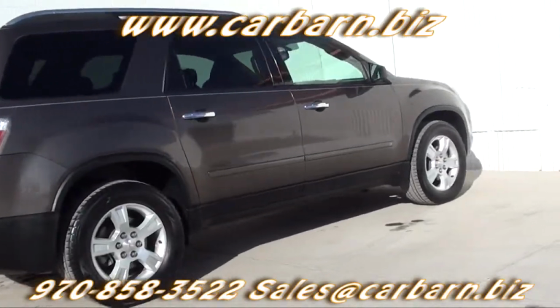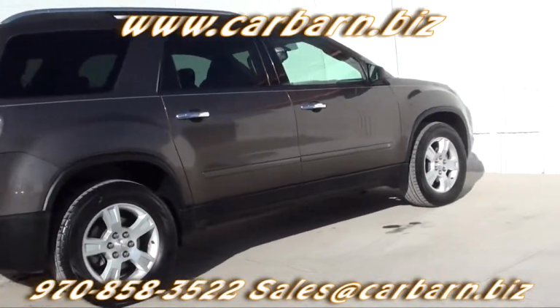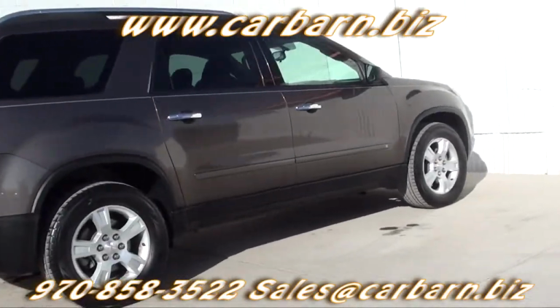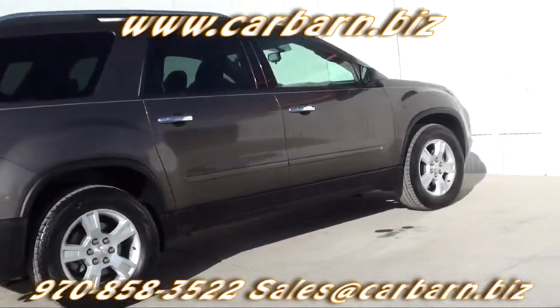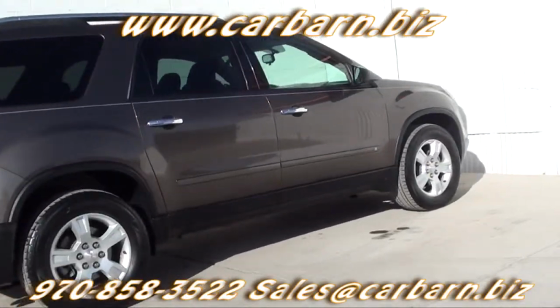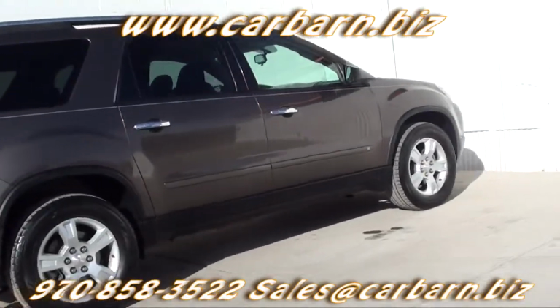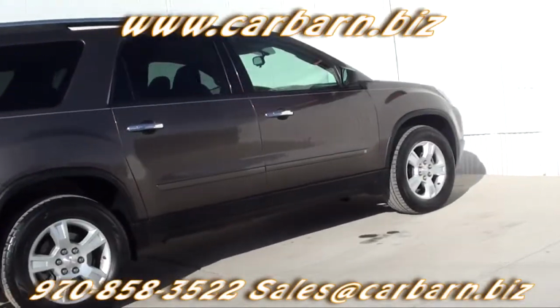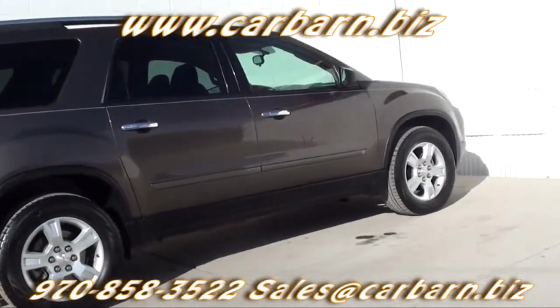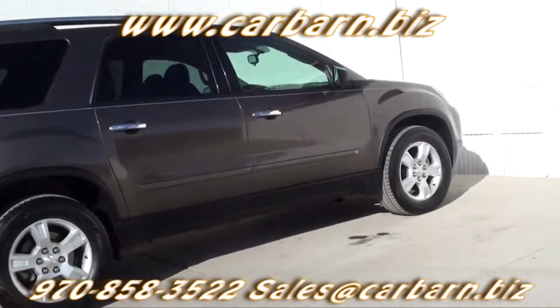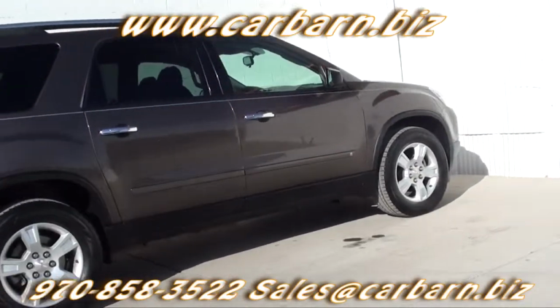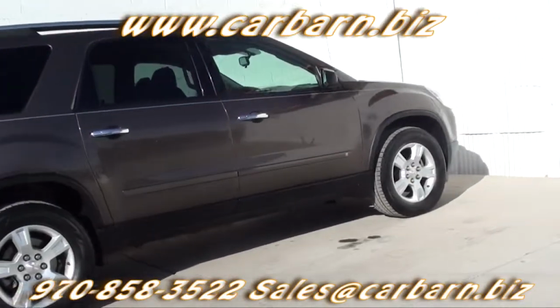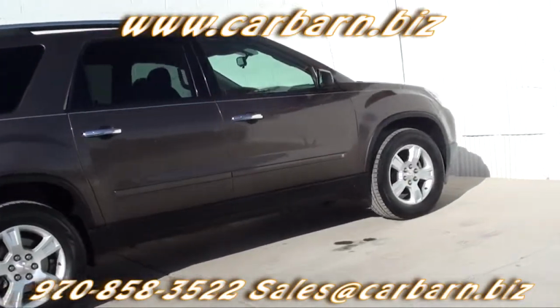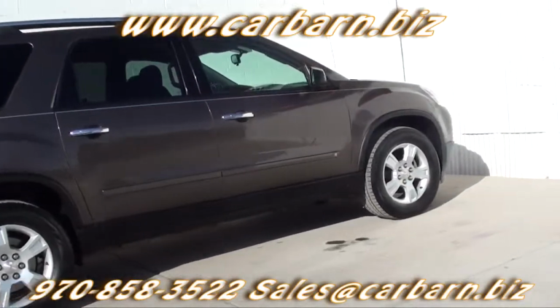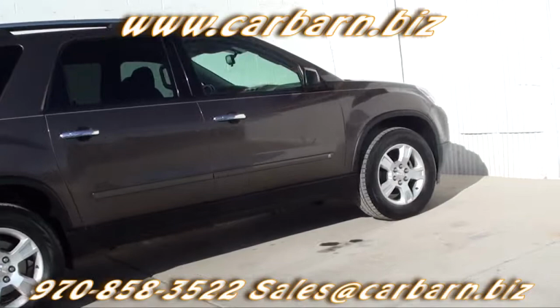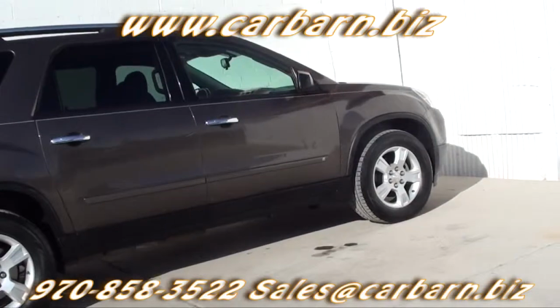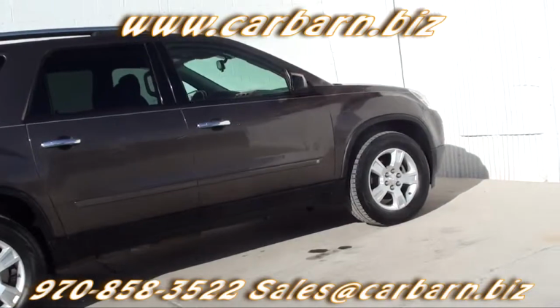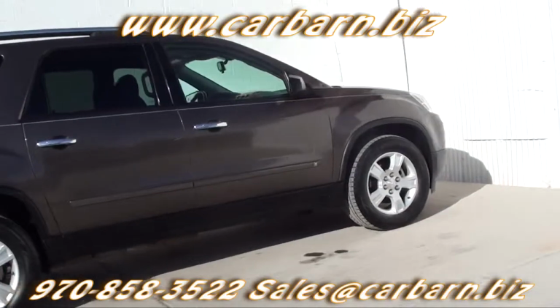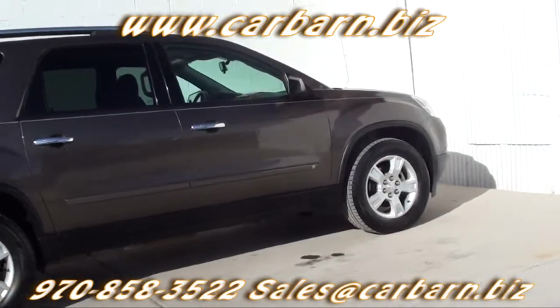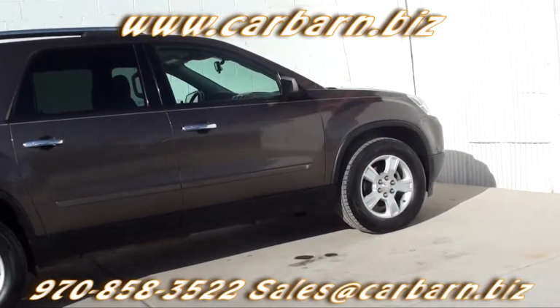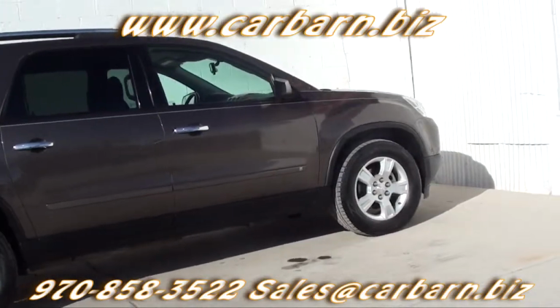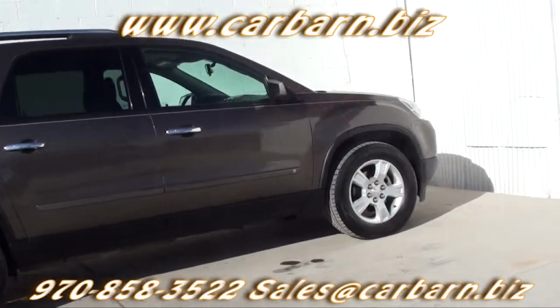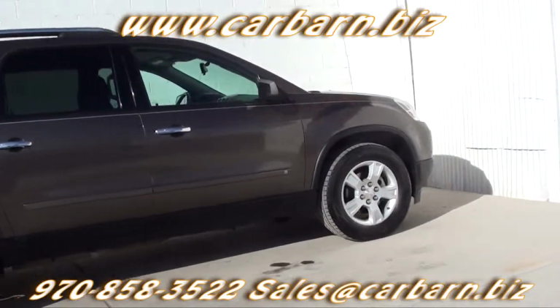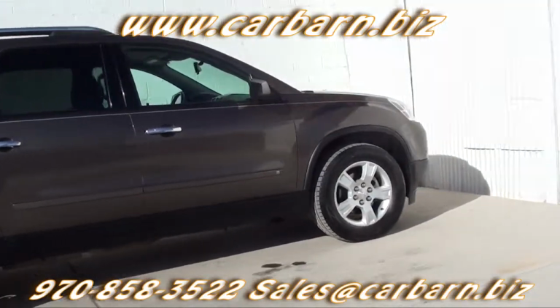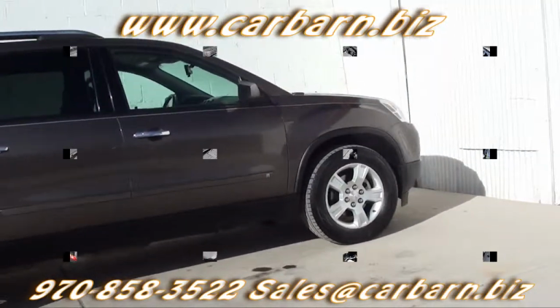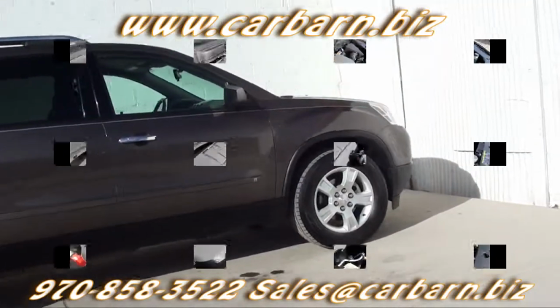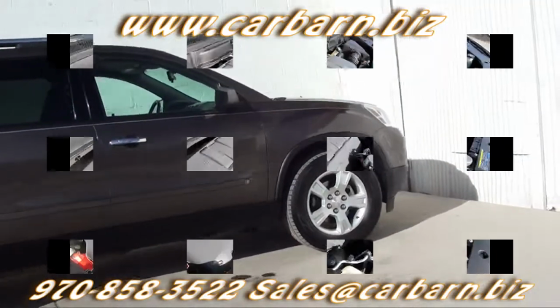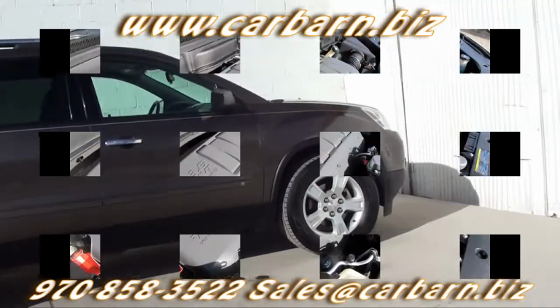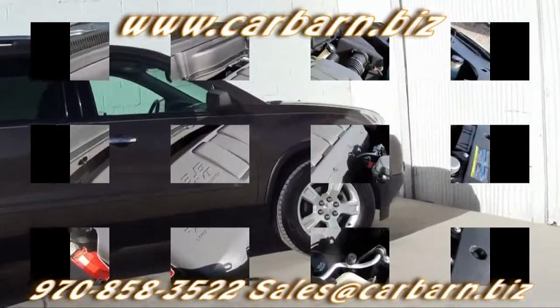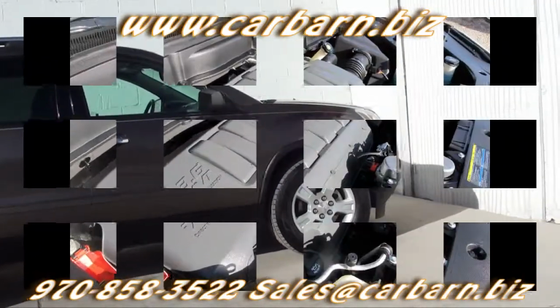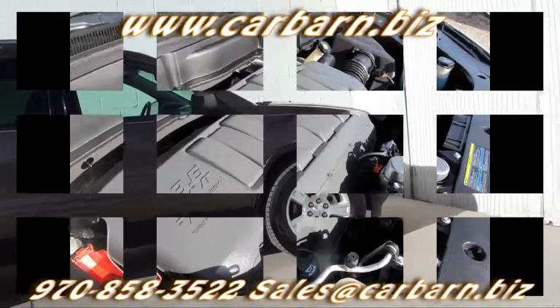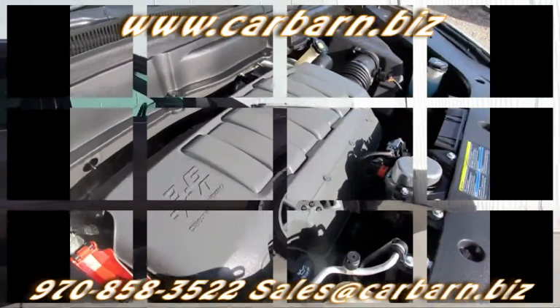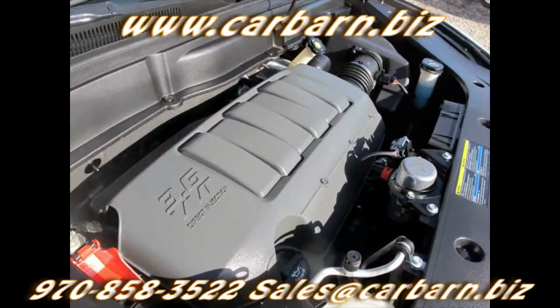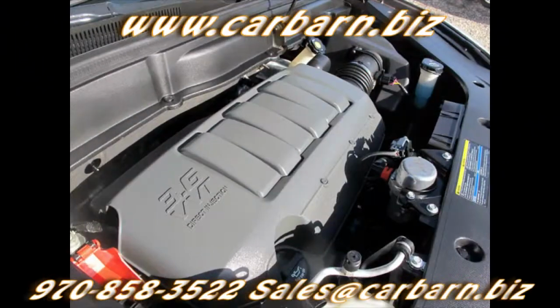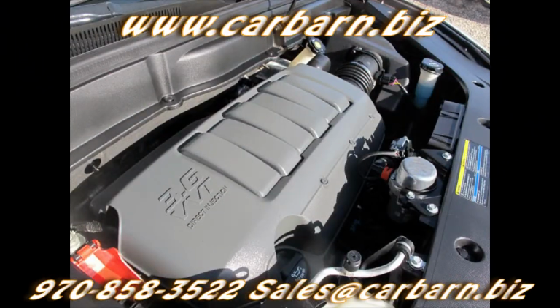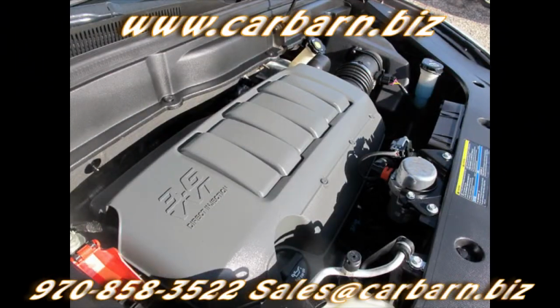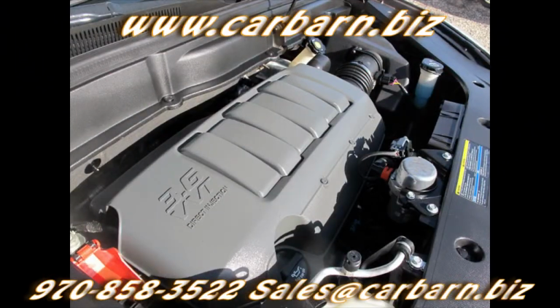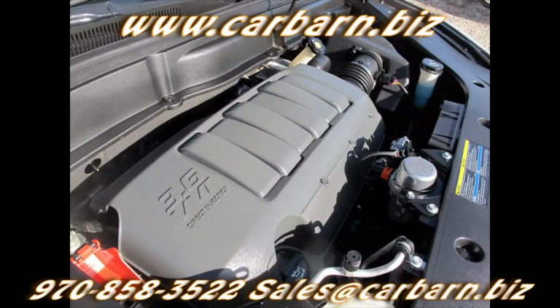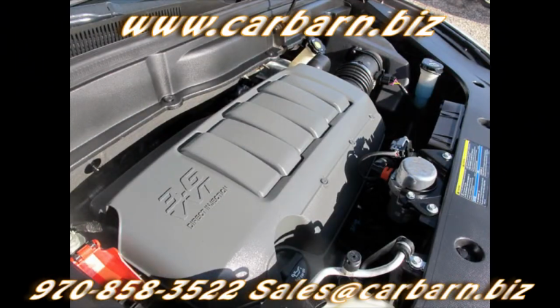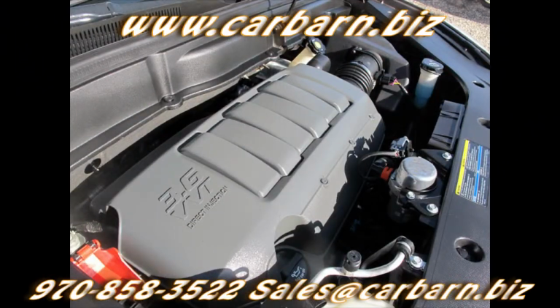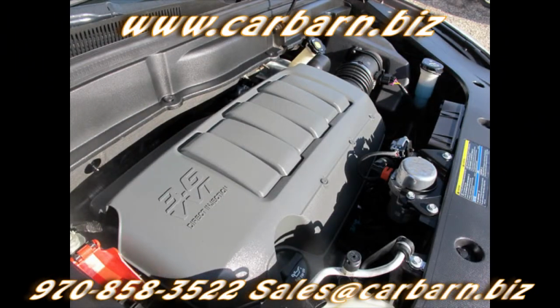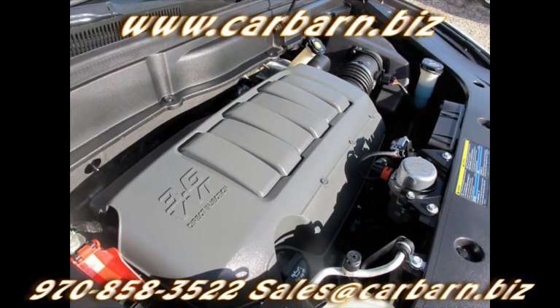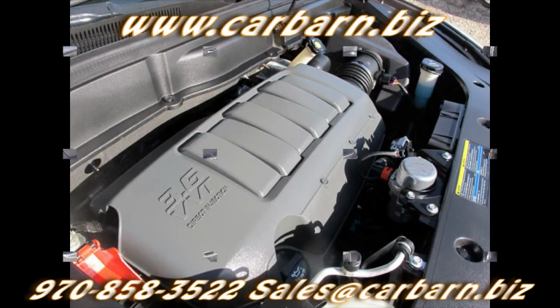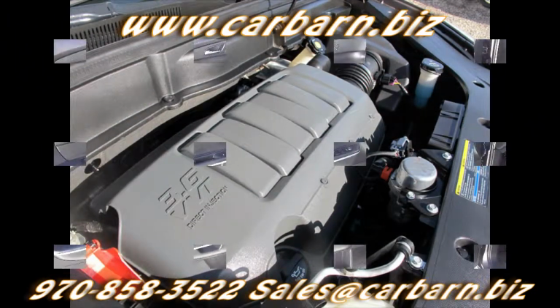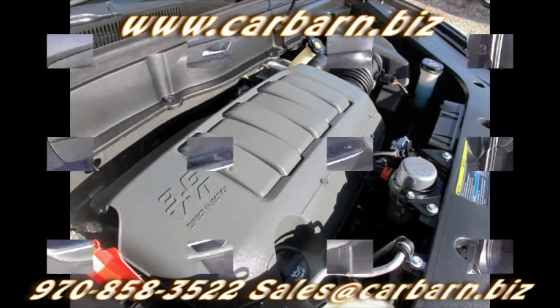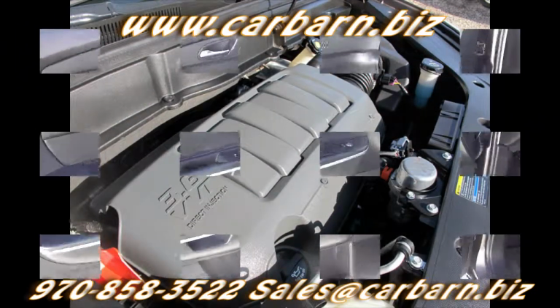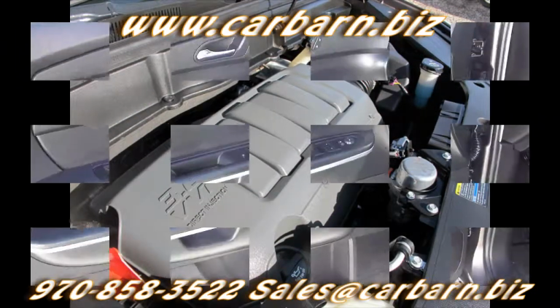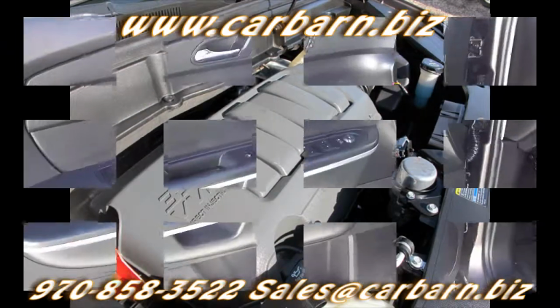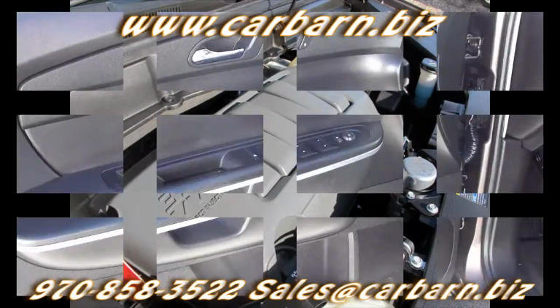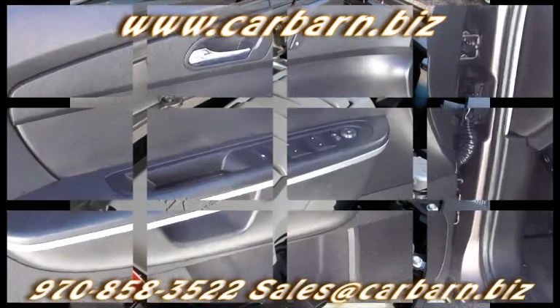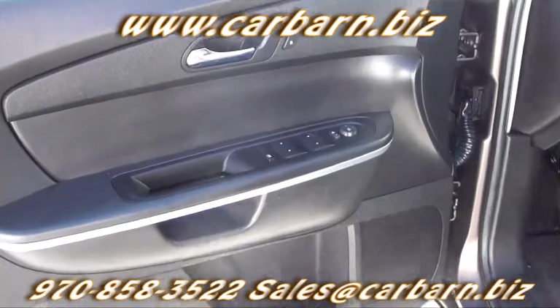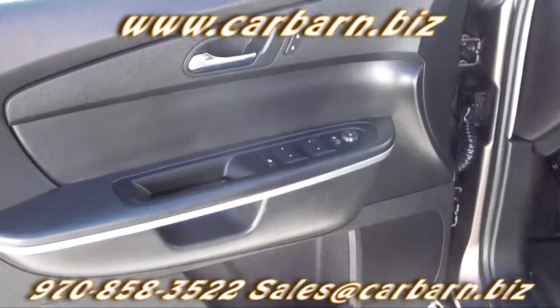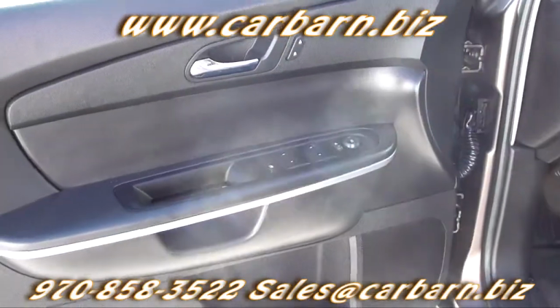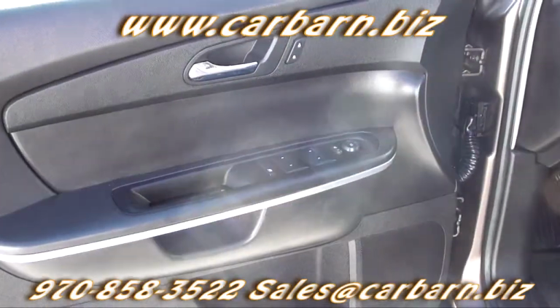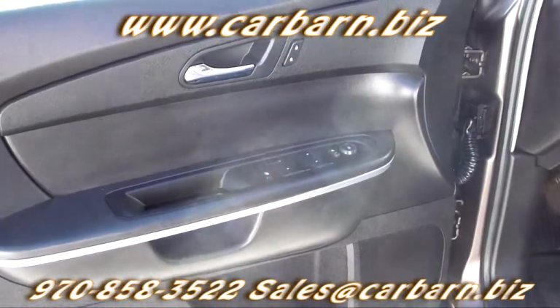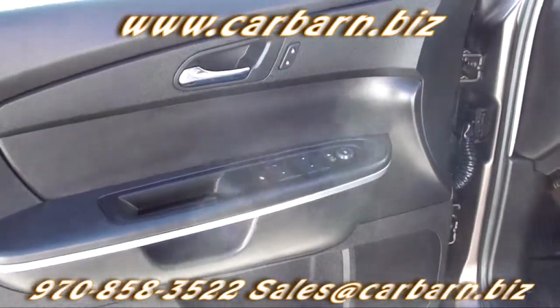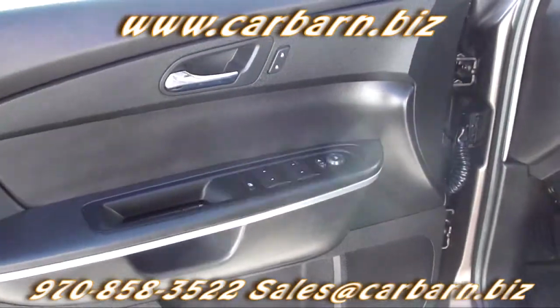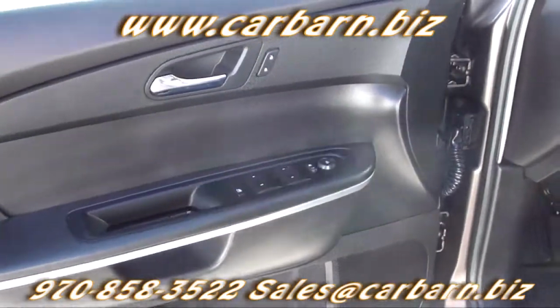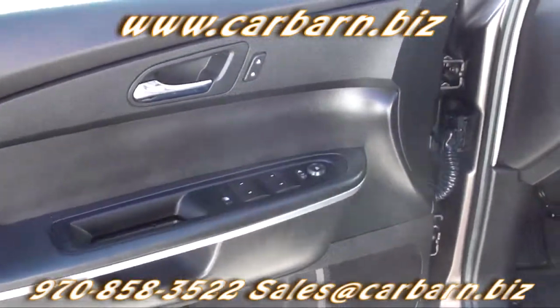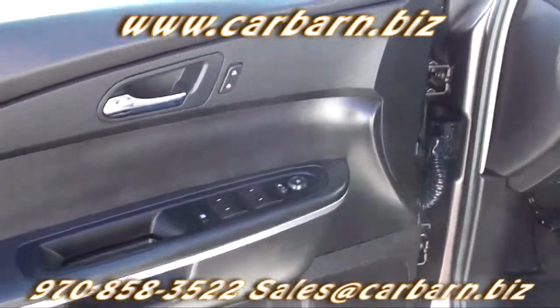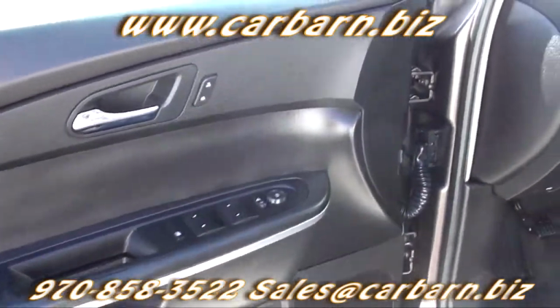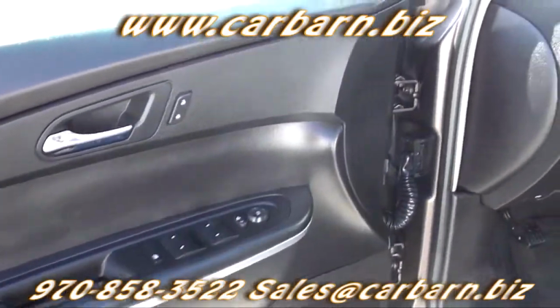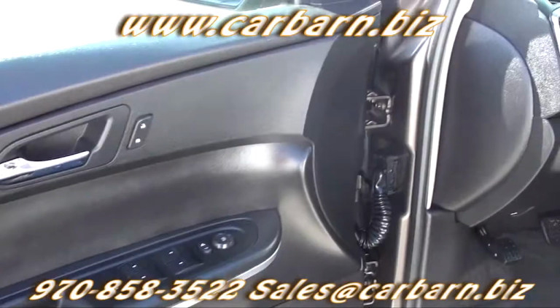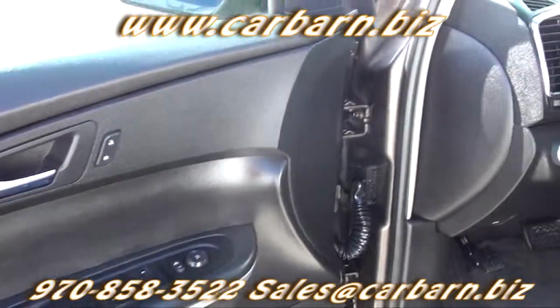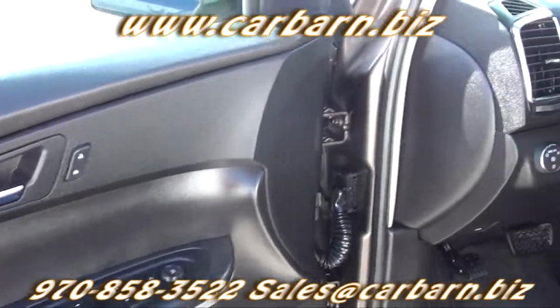This Acadia is powered by the 3.6-liter V6 engine with an automatic transmission and is all-wheel drive.